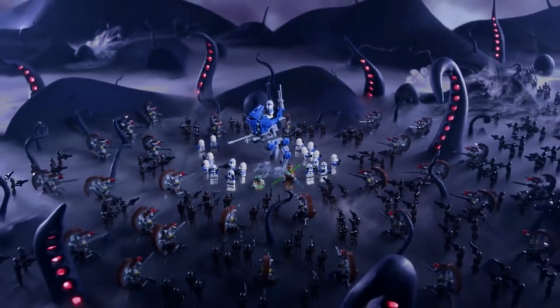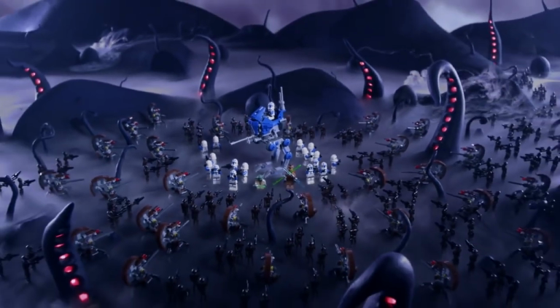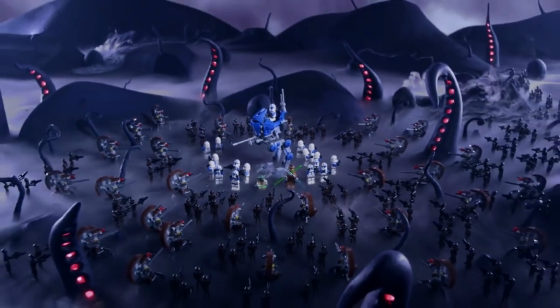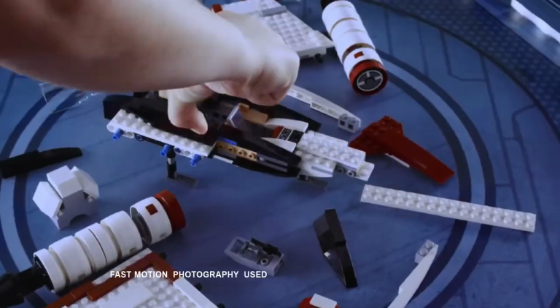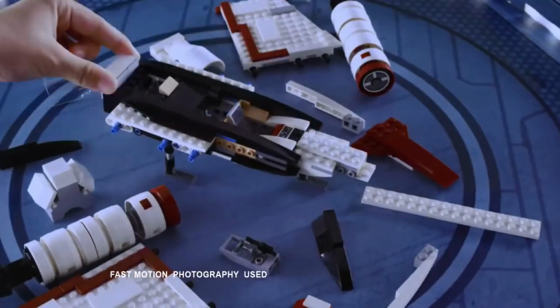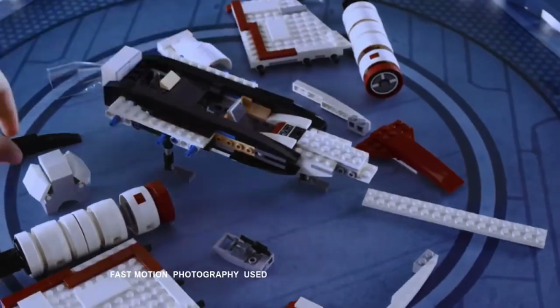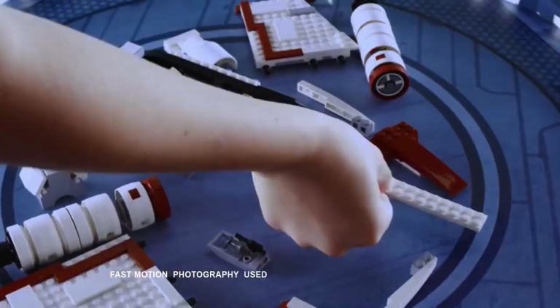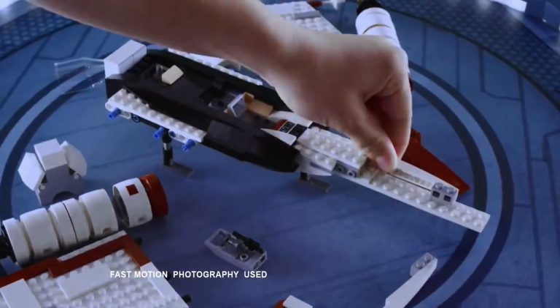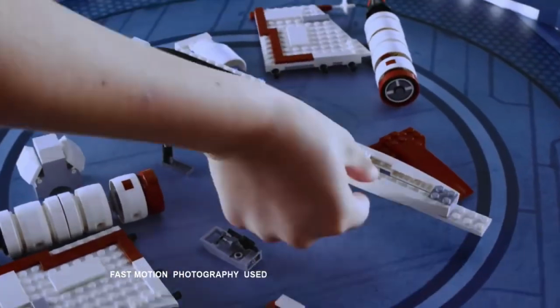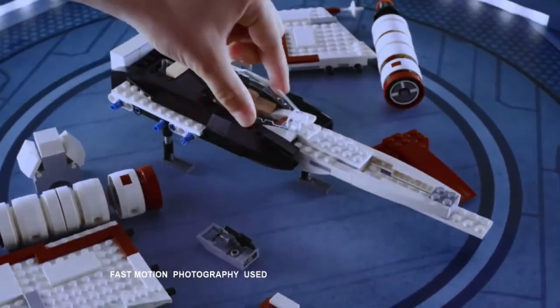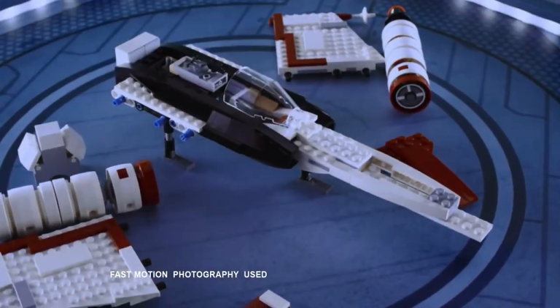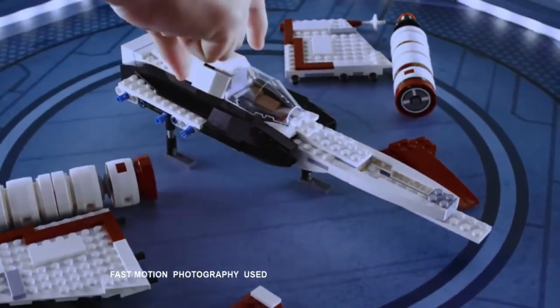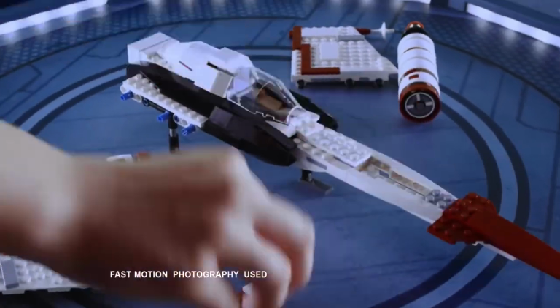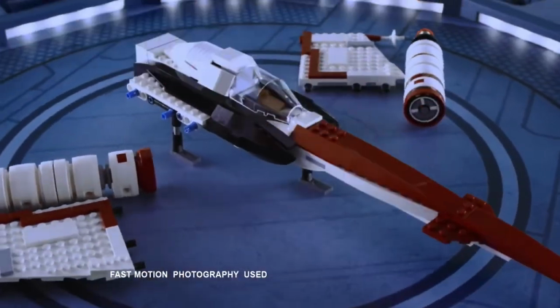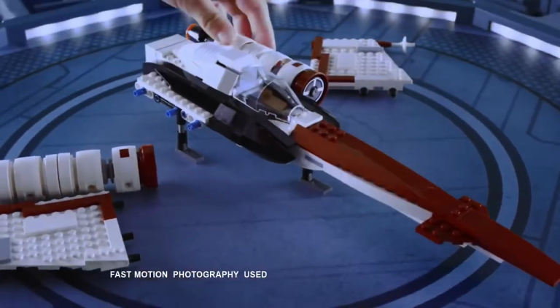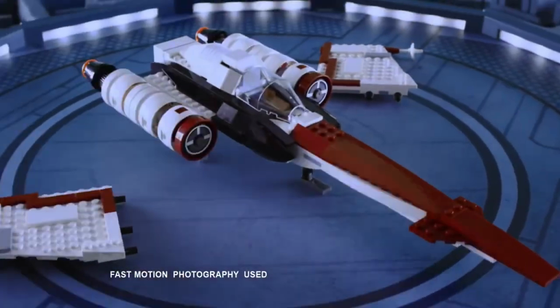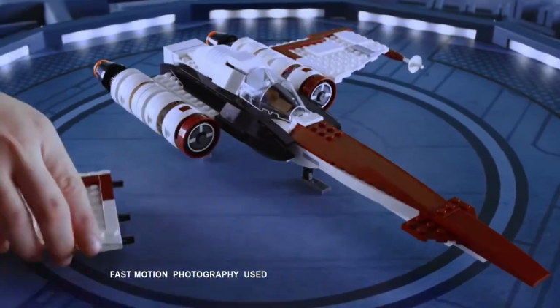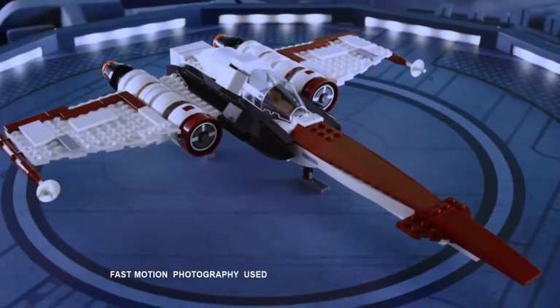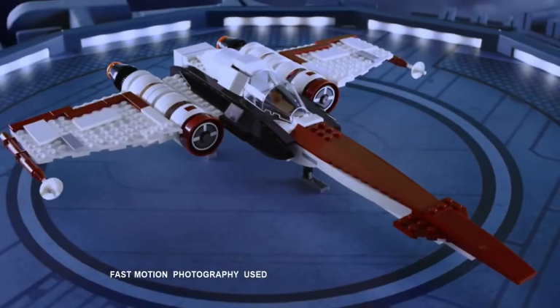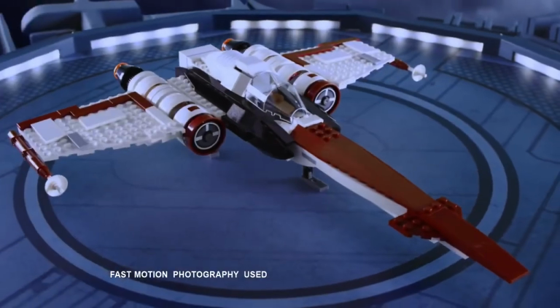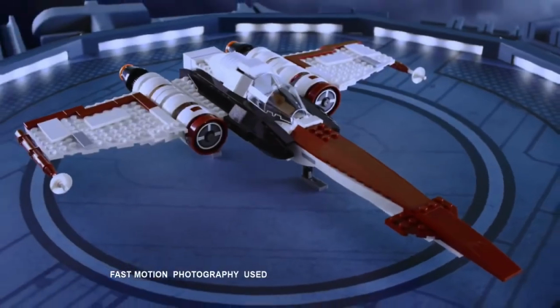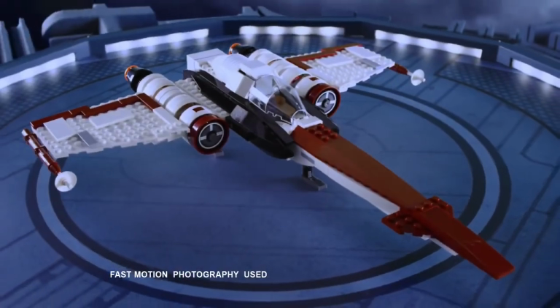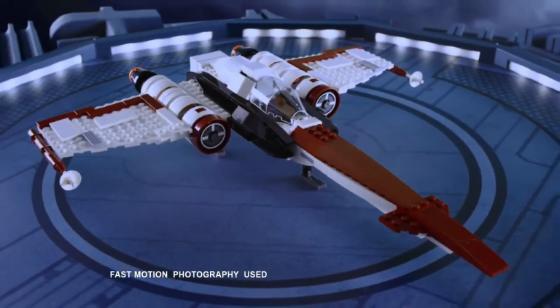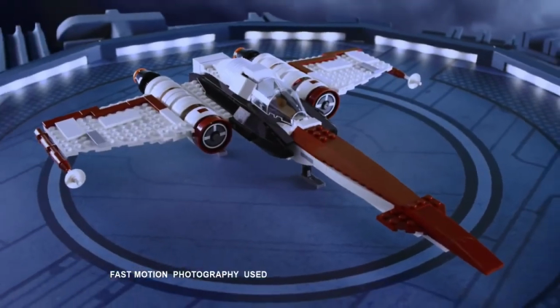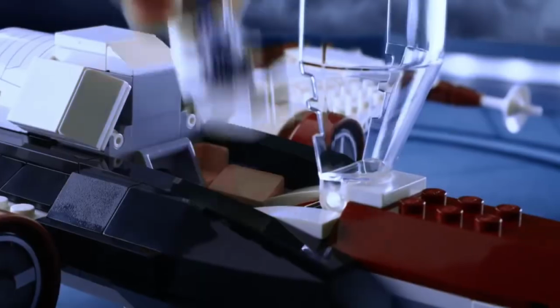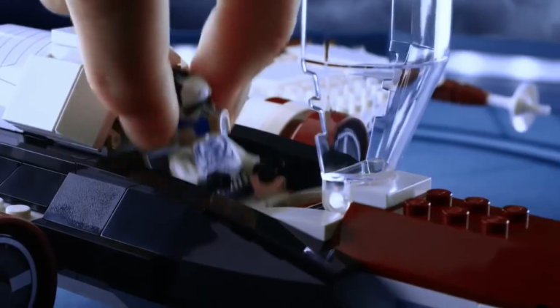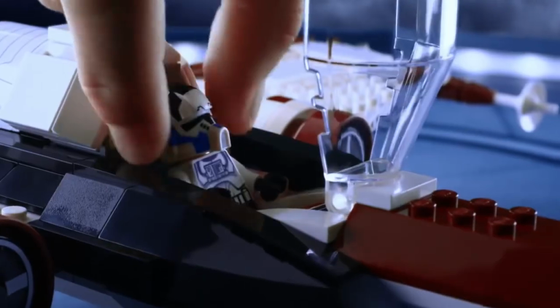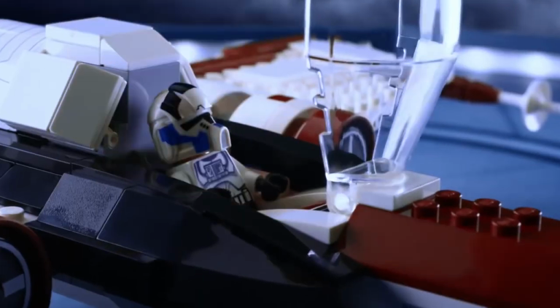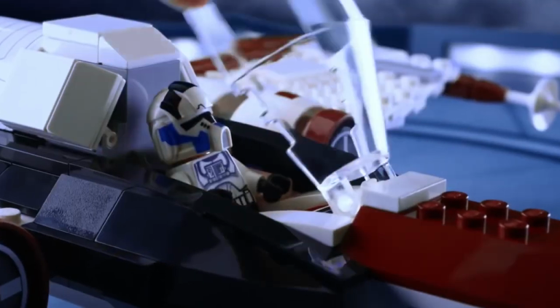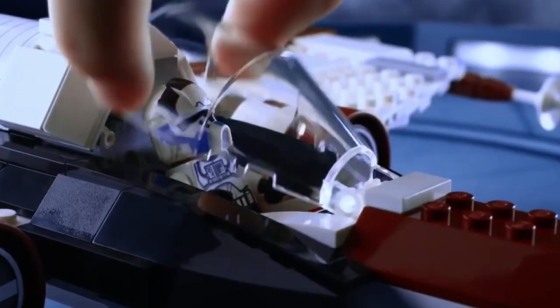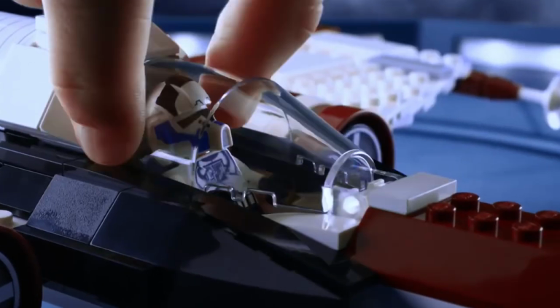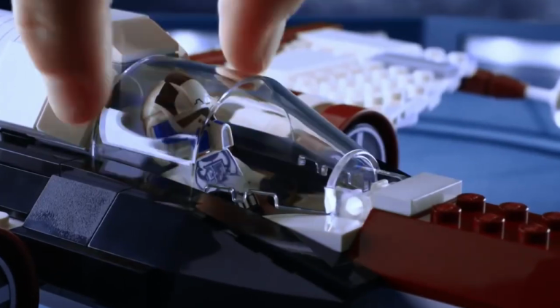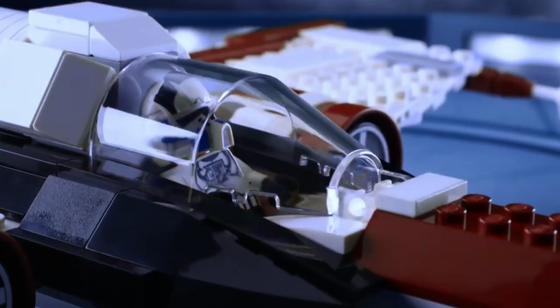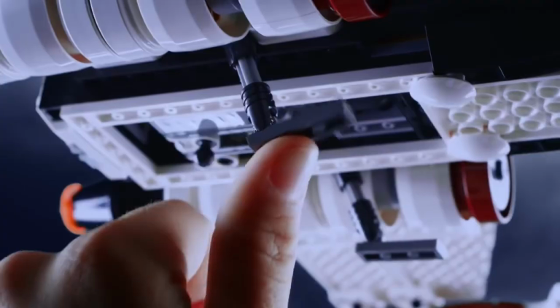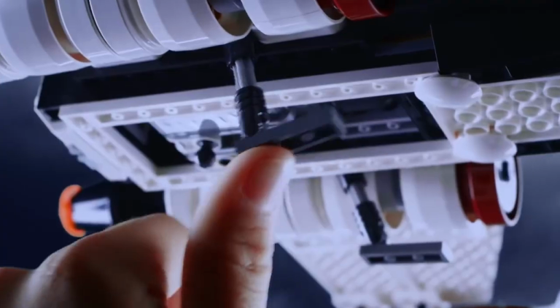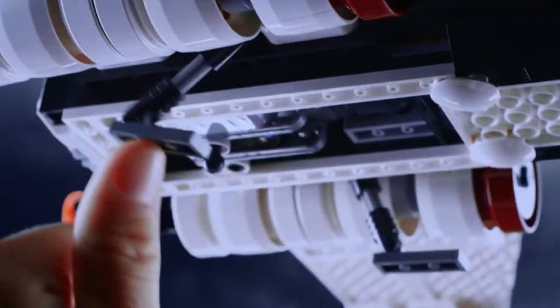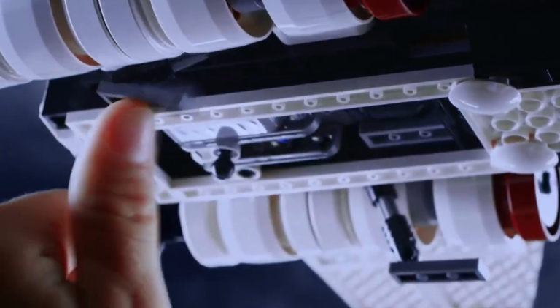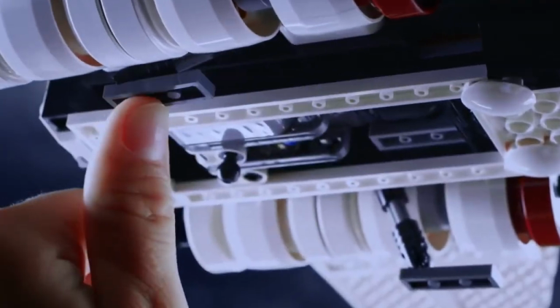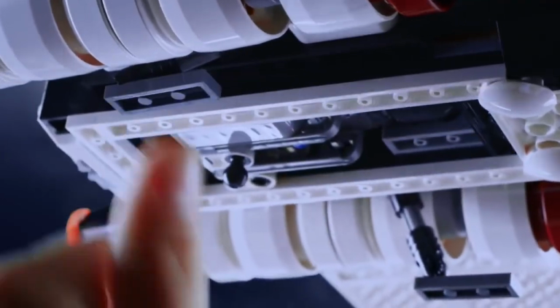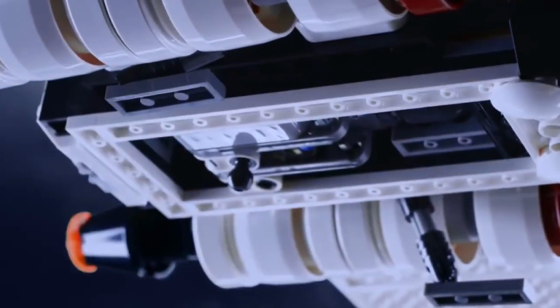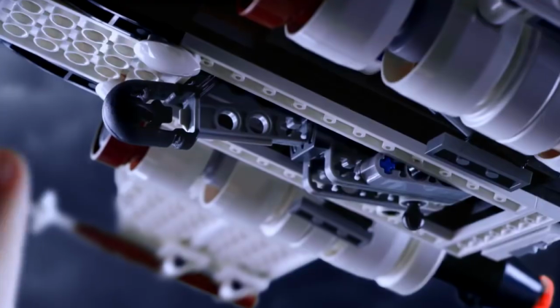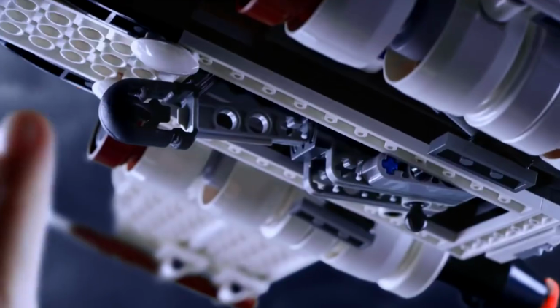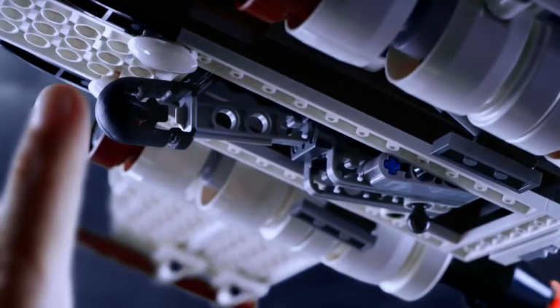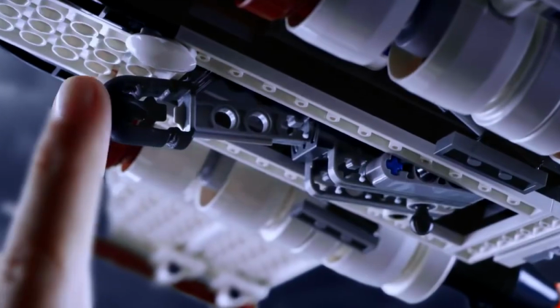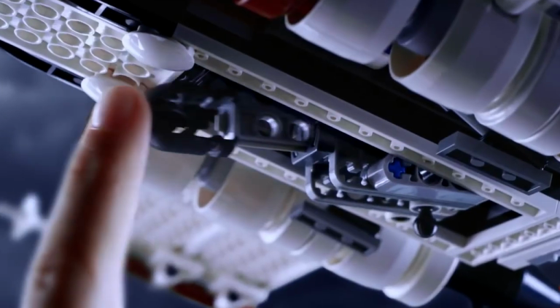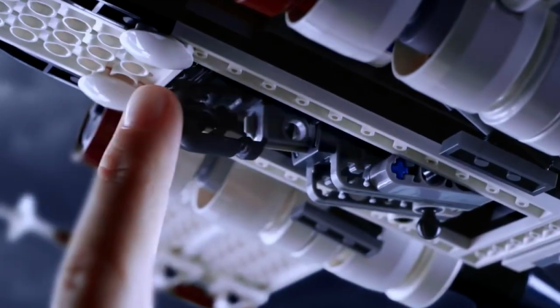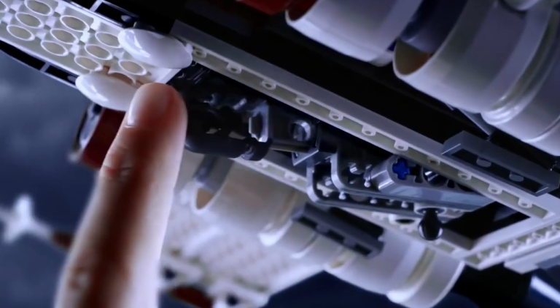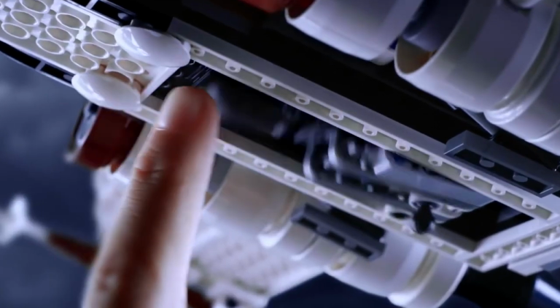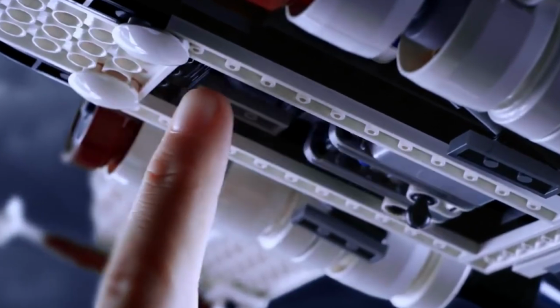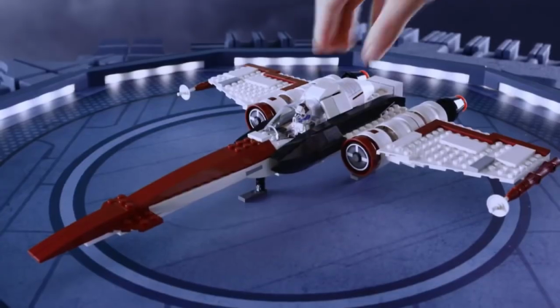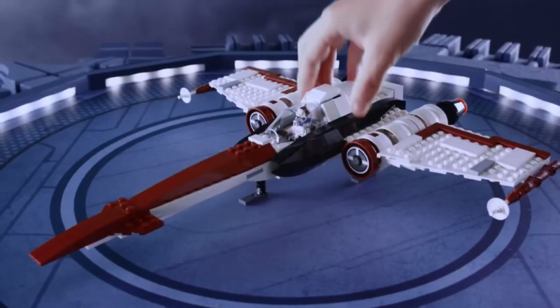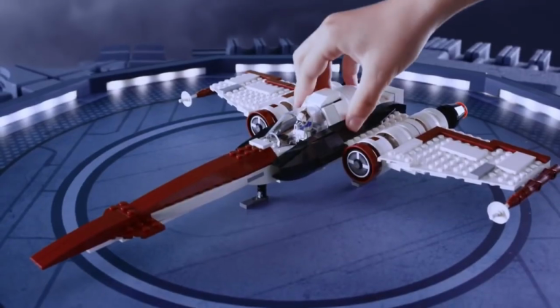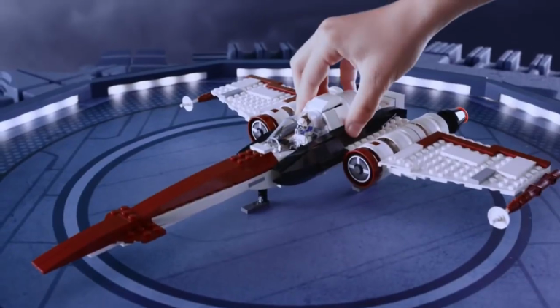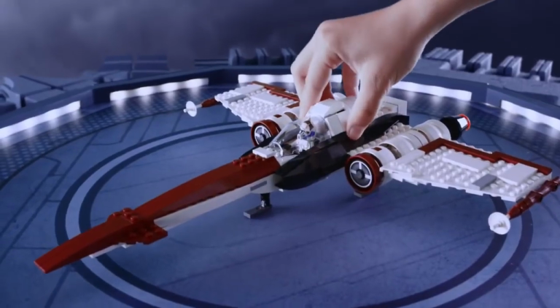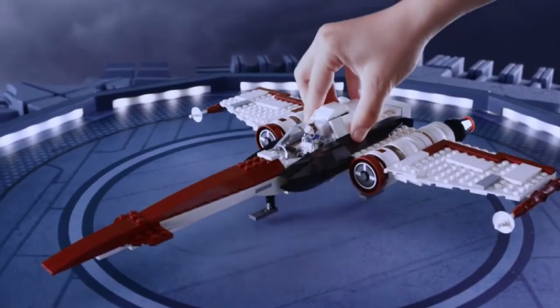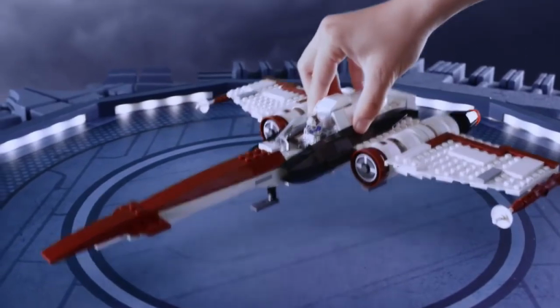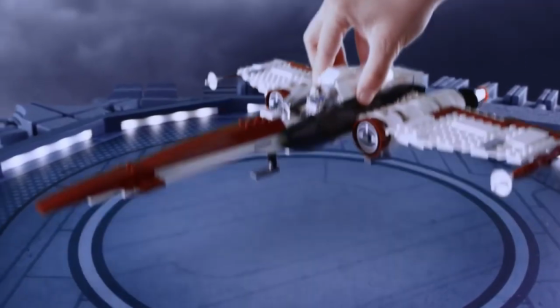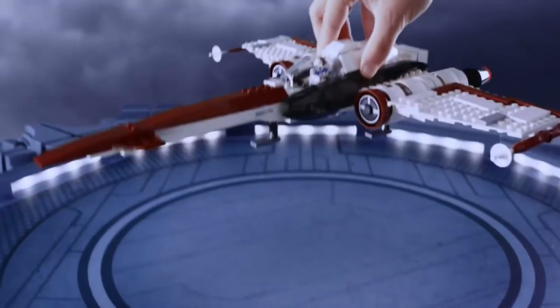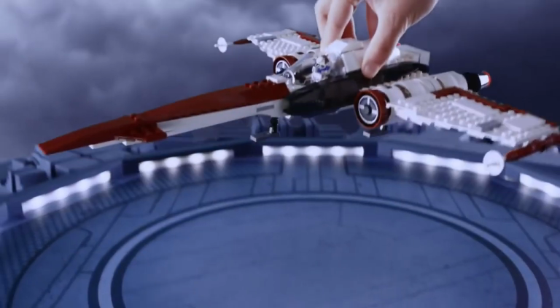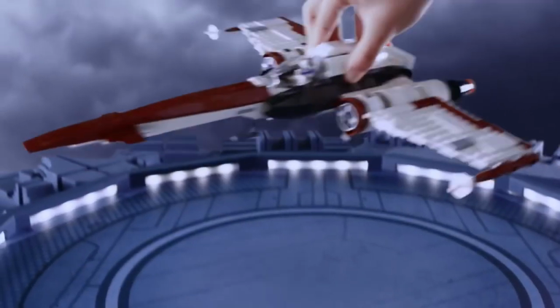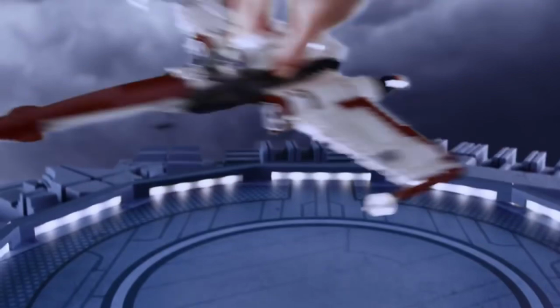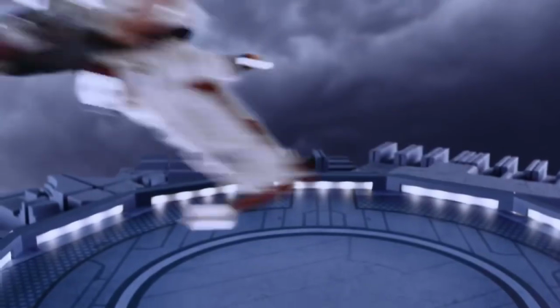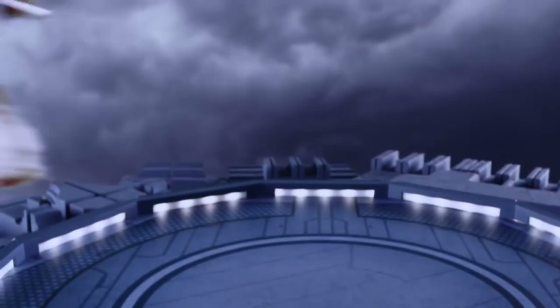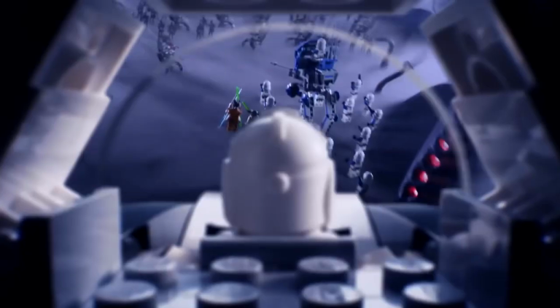You can build the Z-95 Headhunter. Load the clone pilot, store the landing gear, arm the rocket, and lift off into action.